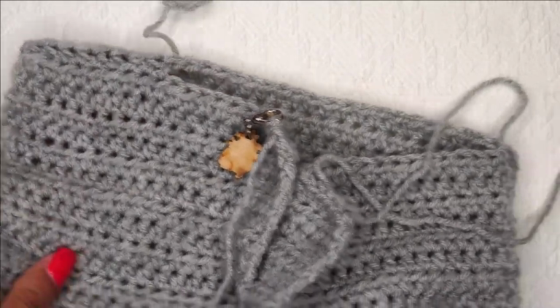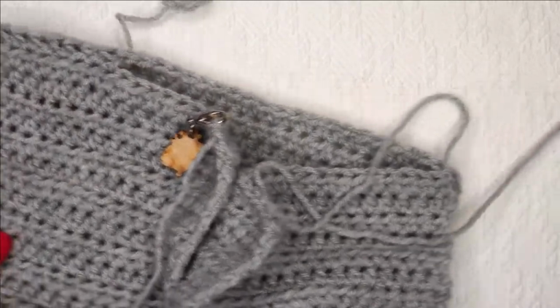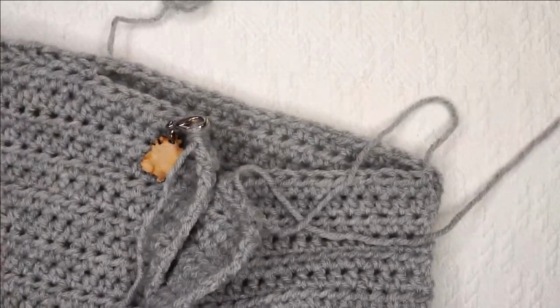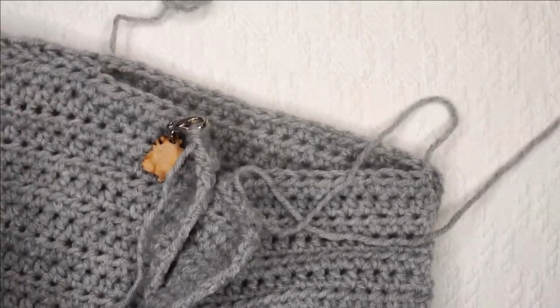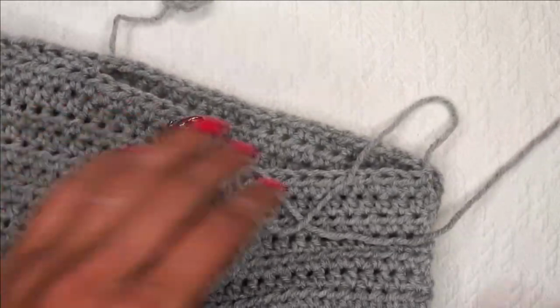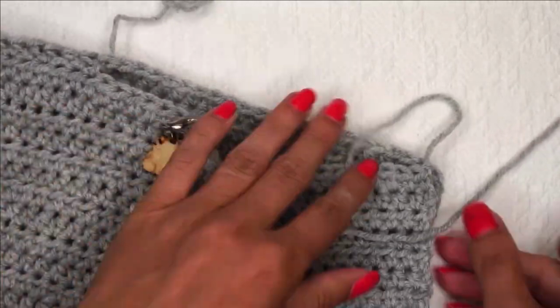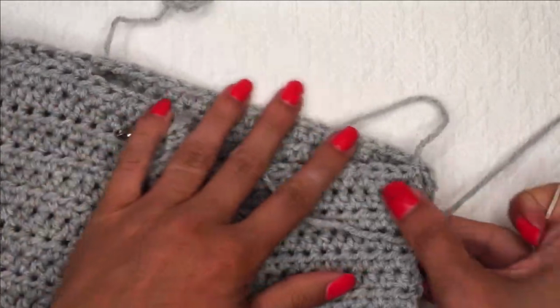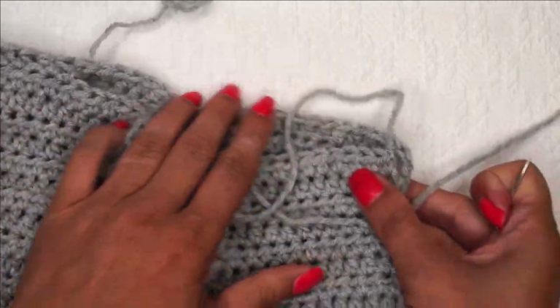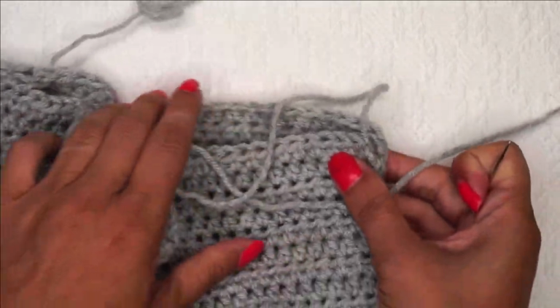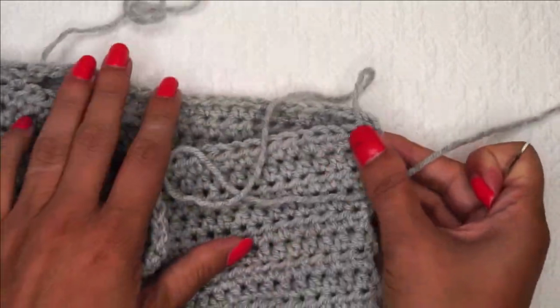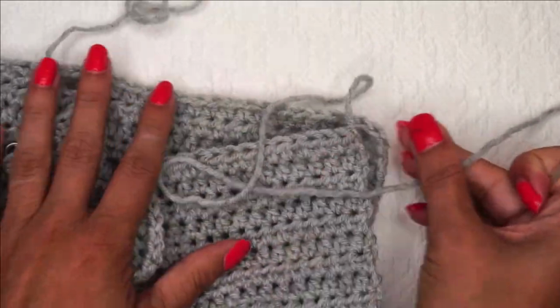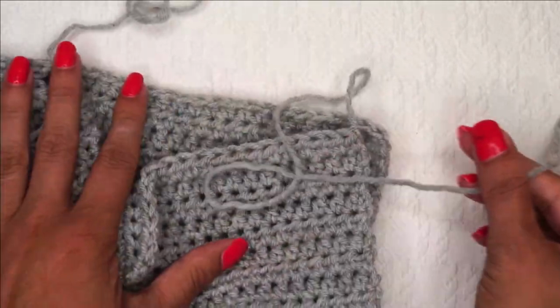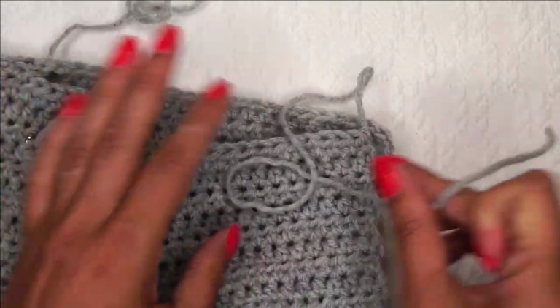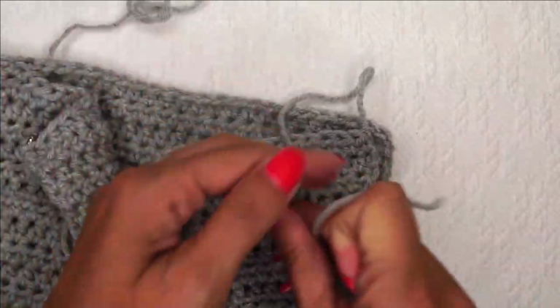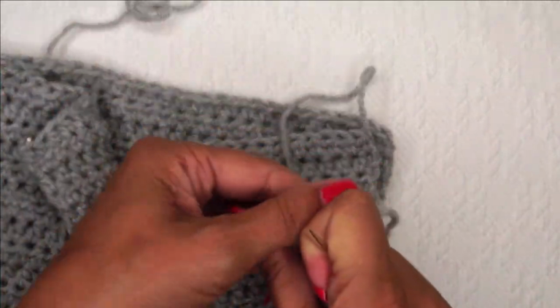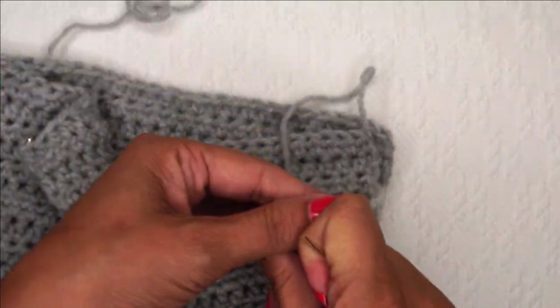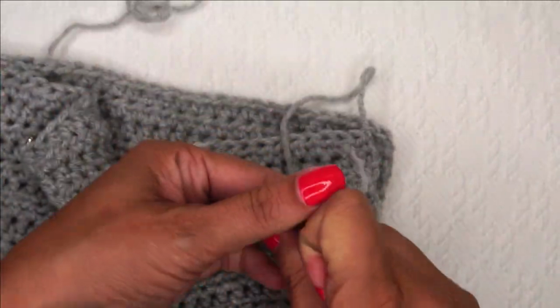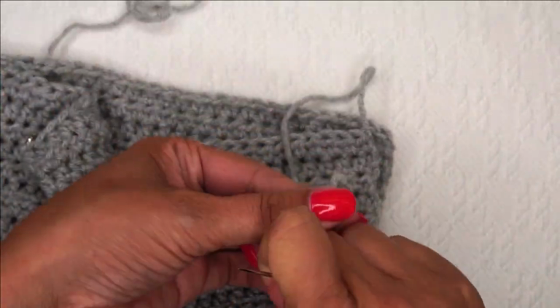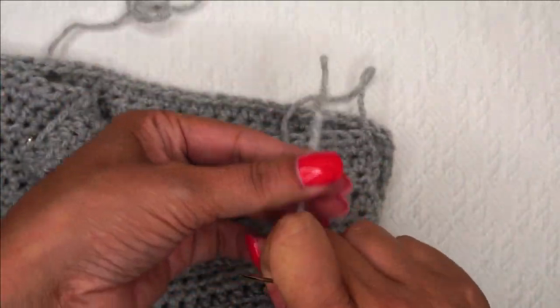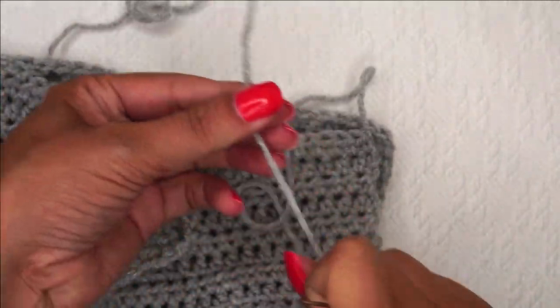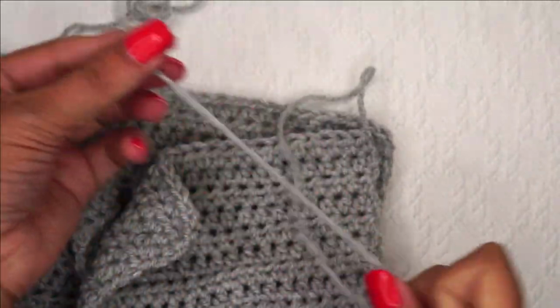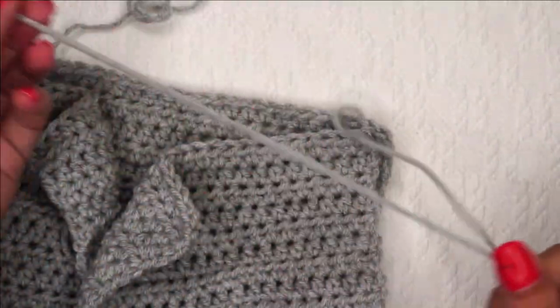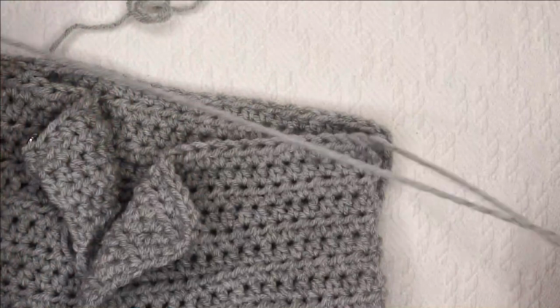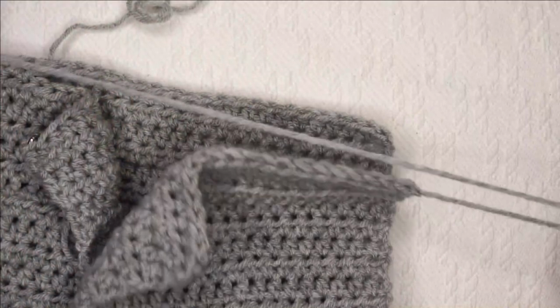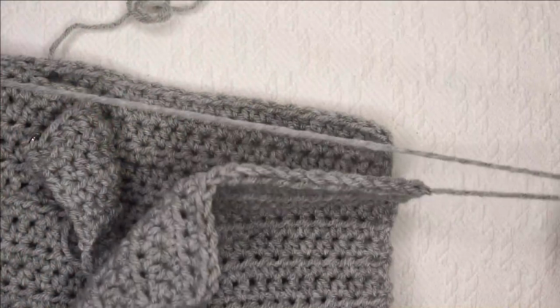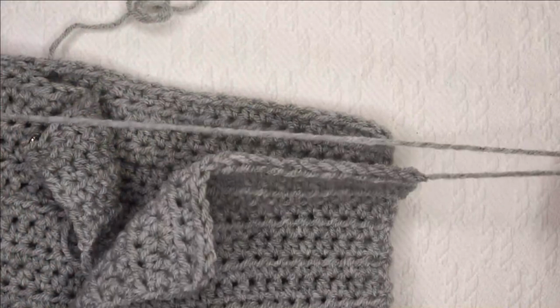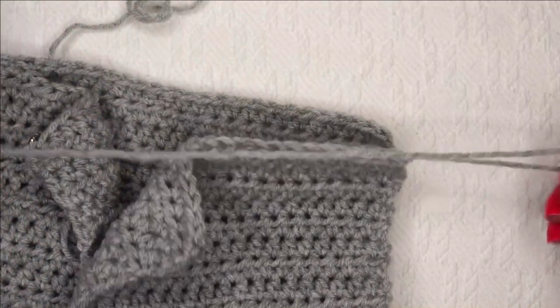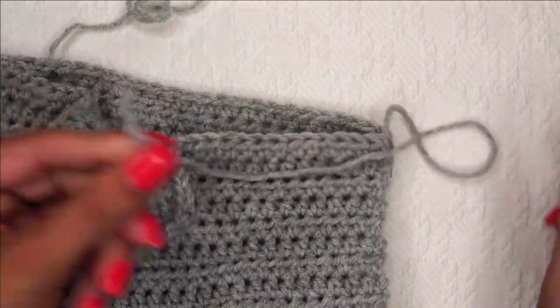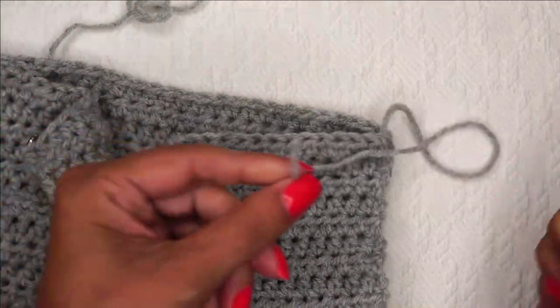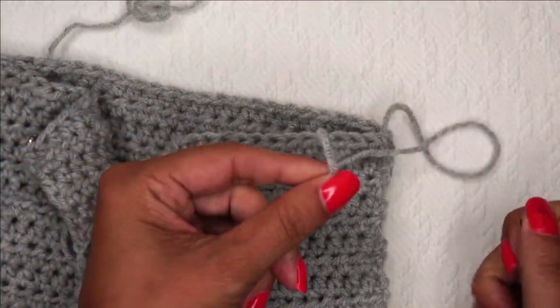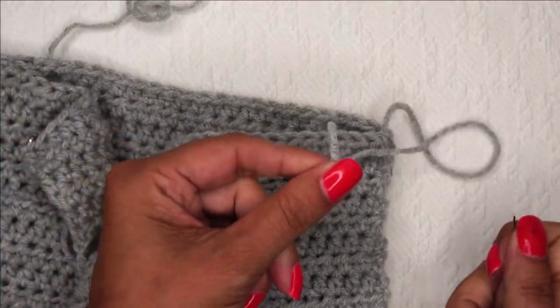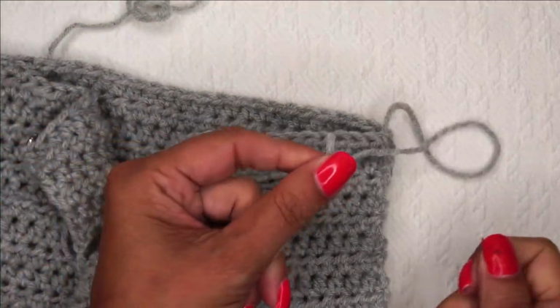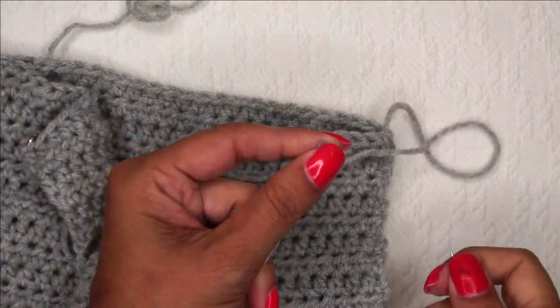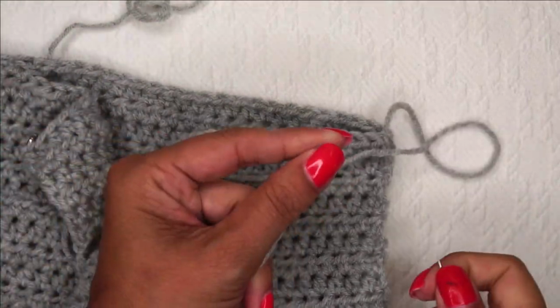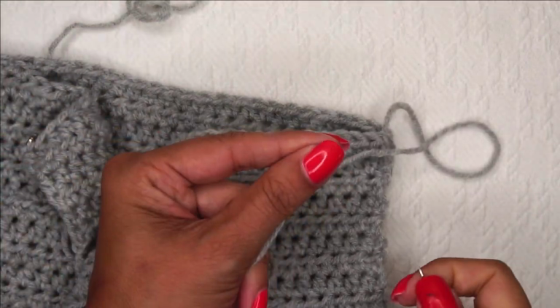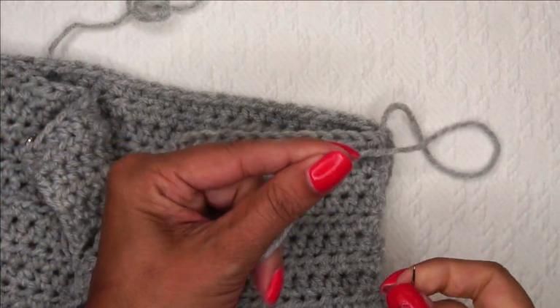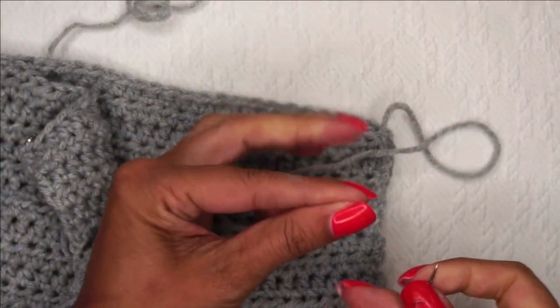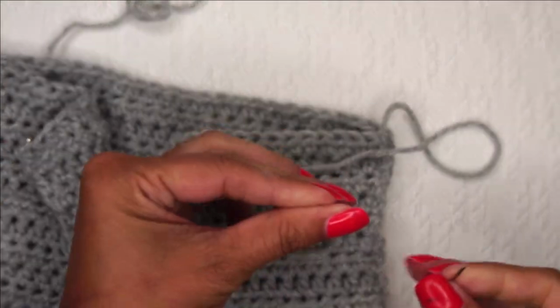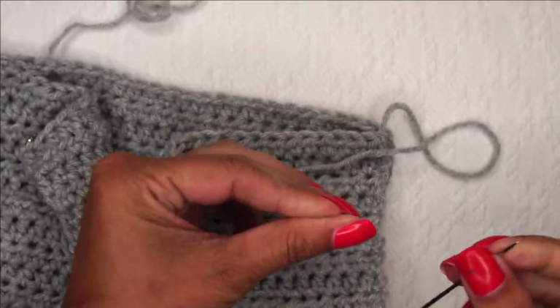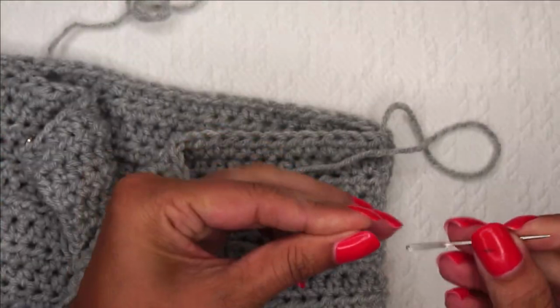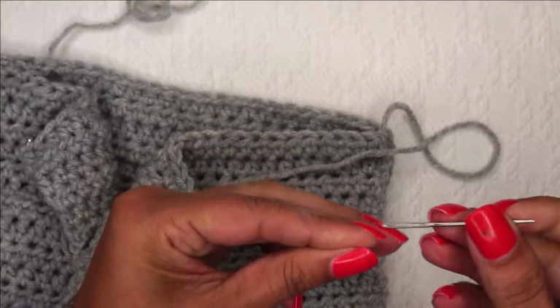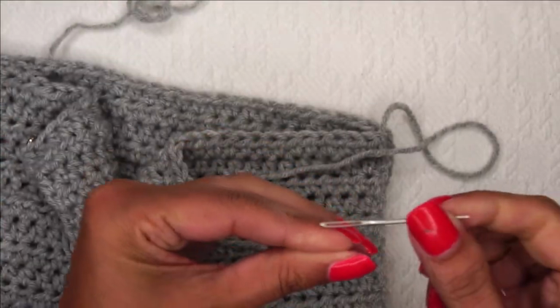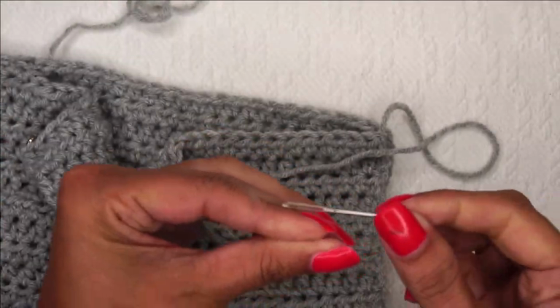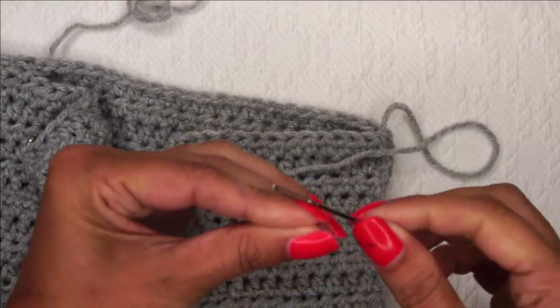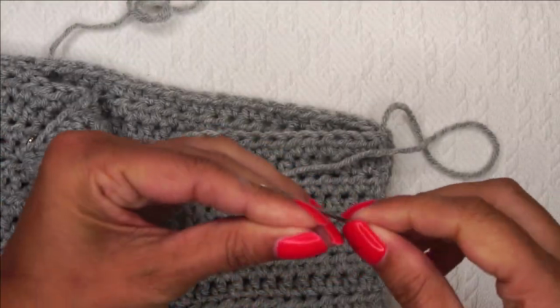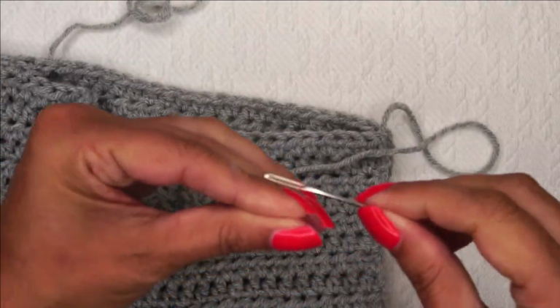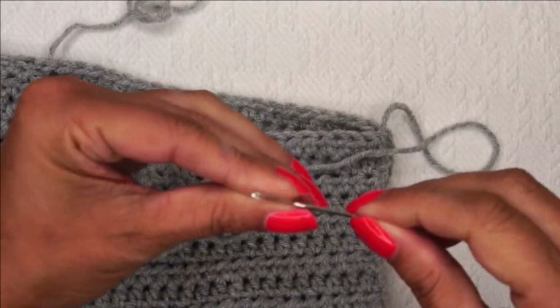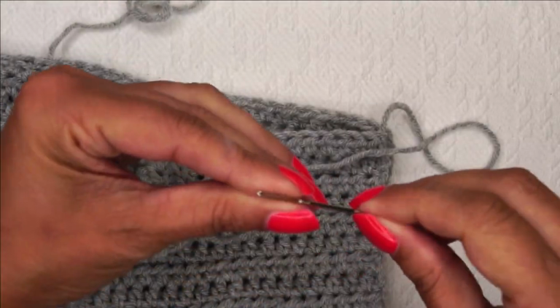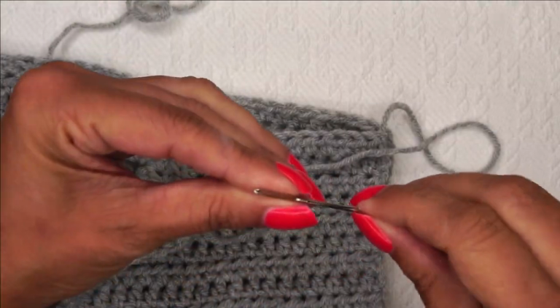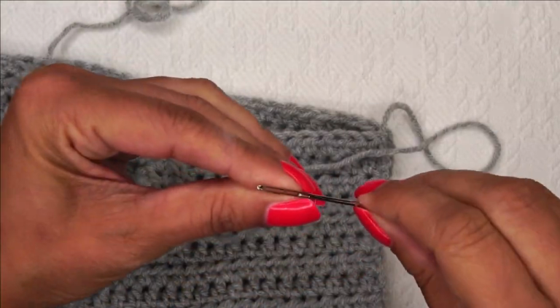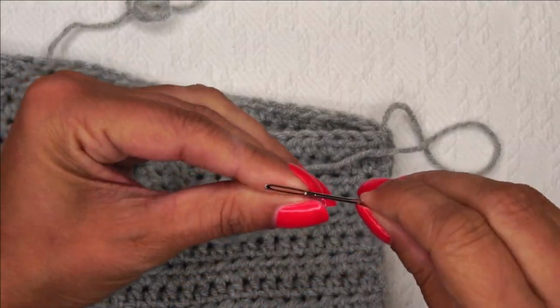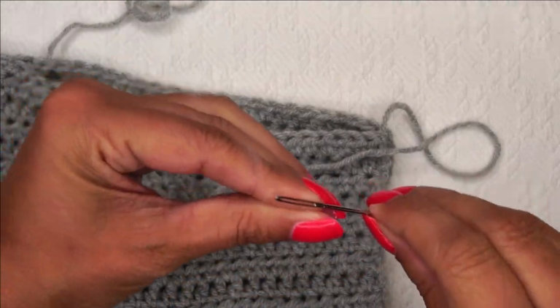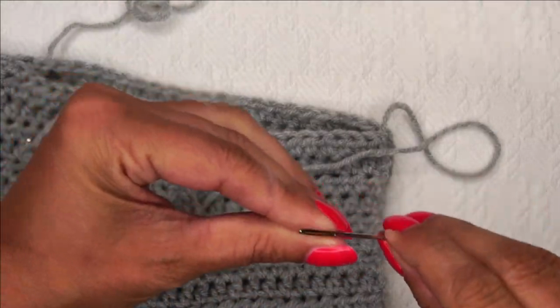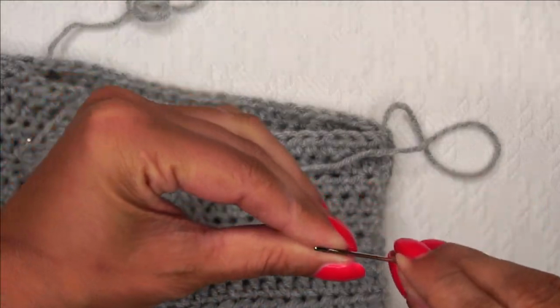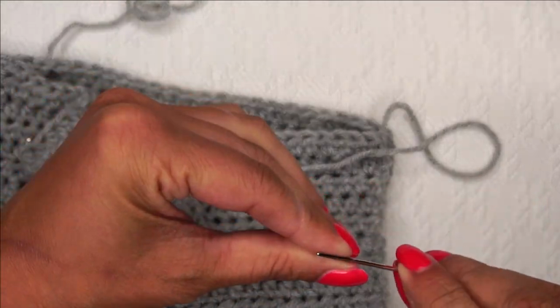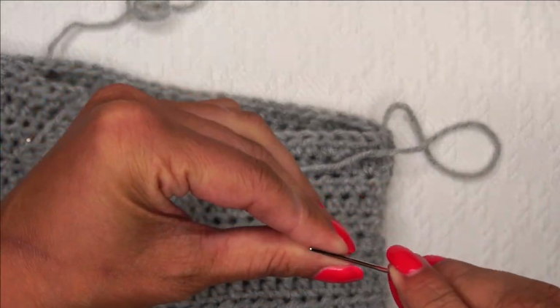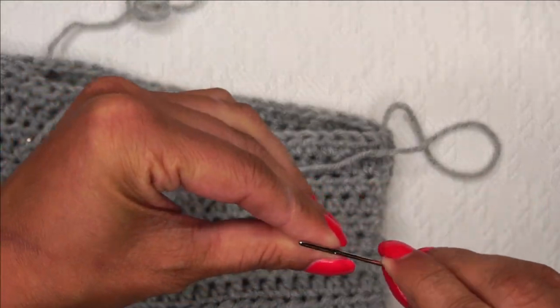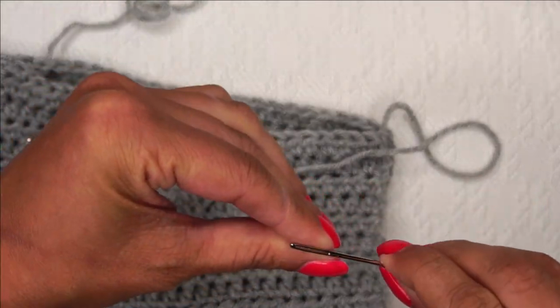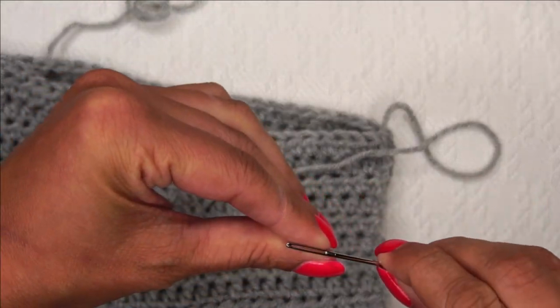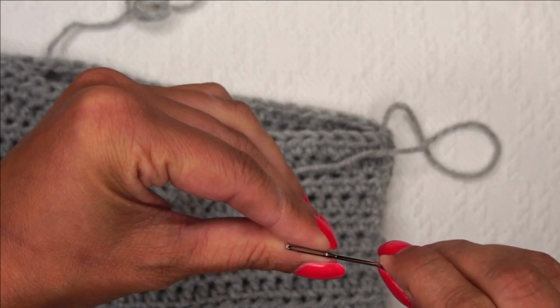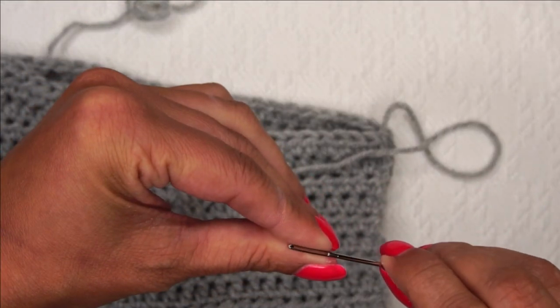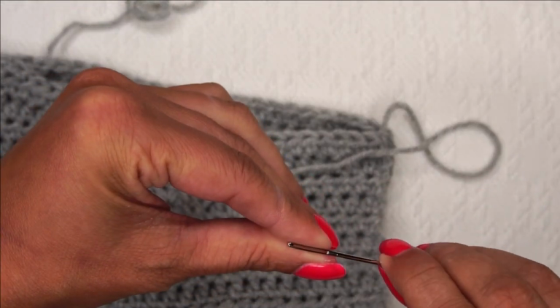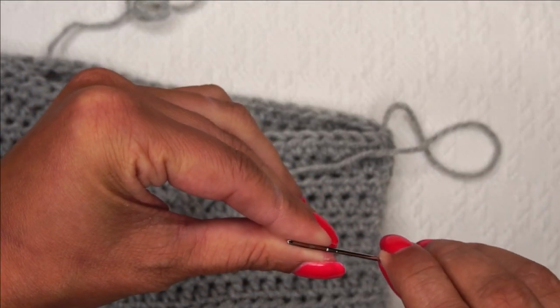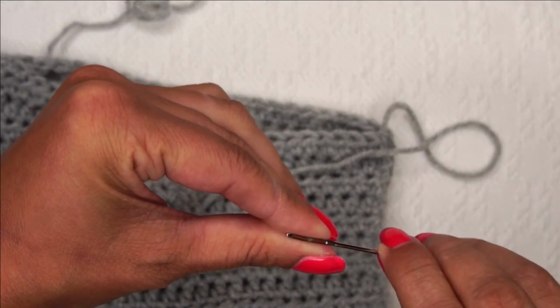We have sewn our shoulder together. I am going to leave this yarn without weaving it in — I'm going to let it hang. We're going to use it at the very end of the crochet along to cinch up any holes left over after we add the hood and do all the finishing touches. So I've sewn 9 for 9 and I'll just let this yarn hang out. Now I'm going to go over to the other side and use the yarn tail we left earlier to do the same exact thing on this side.